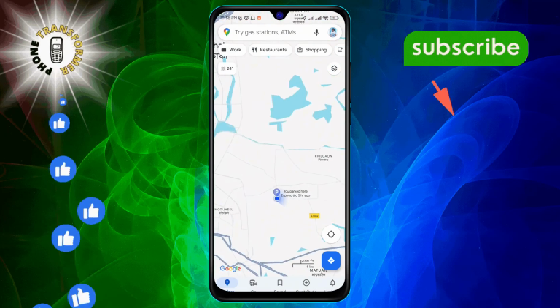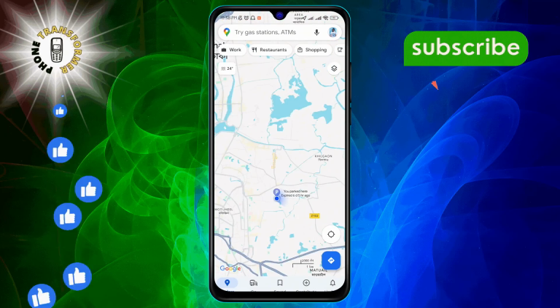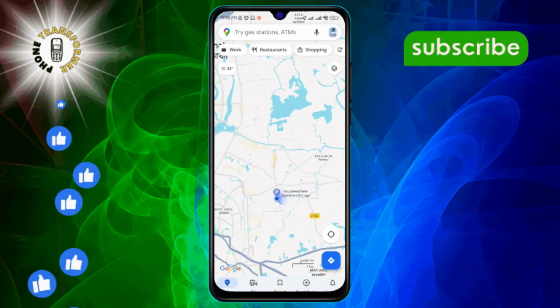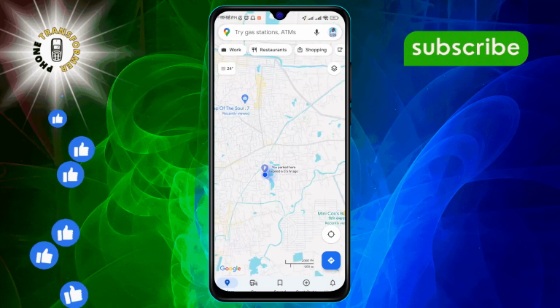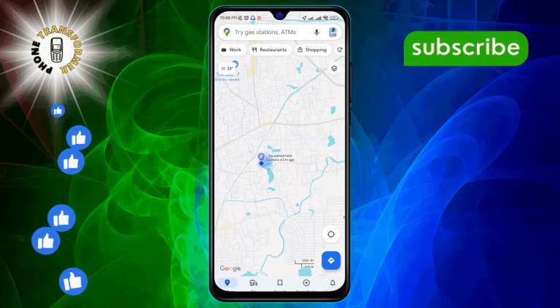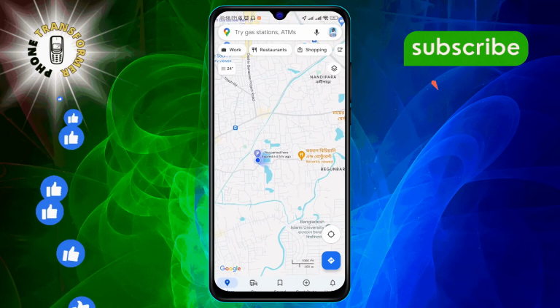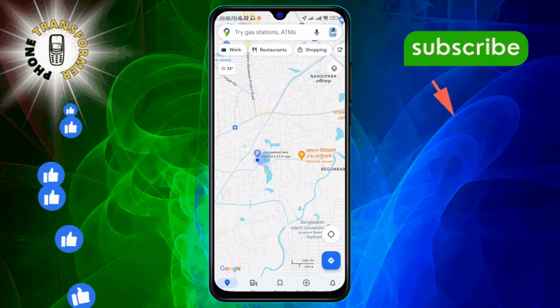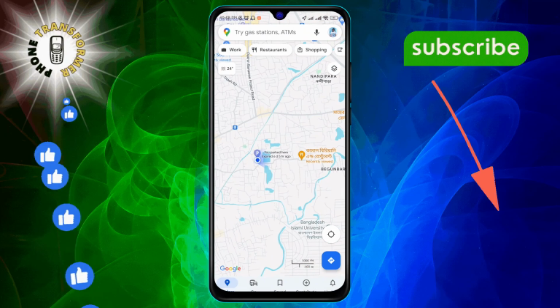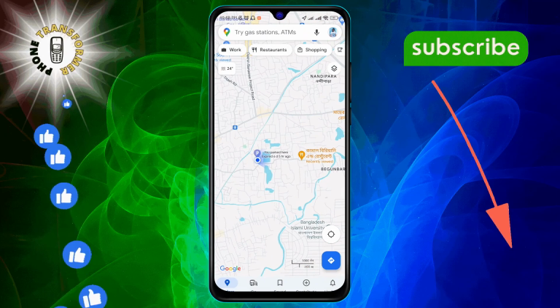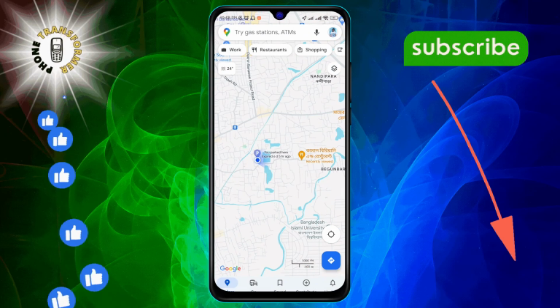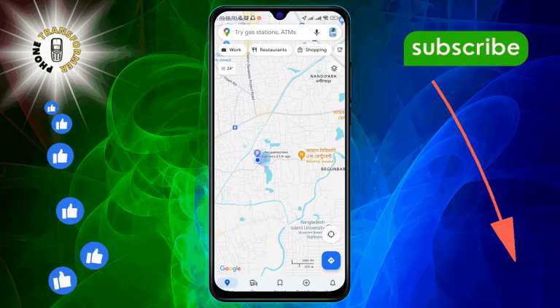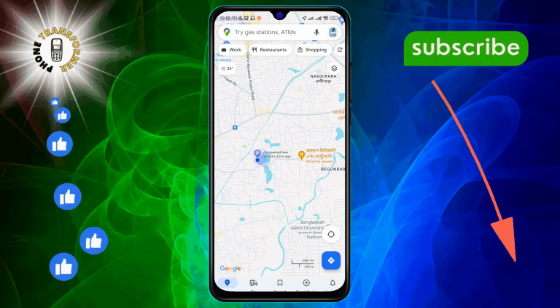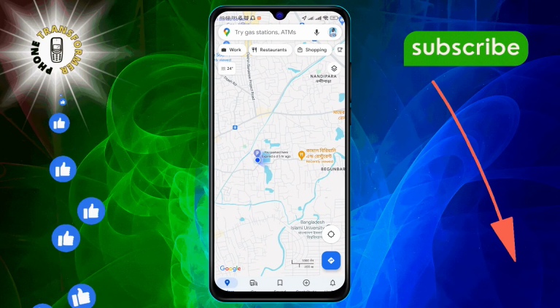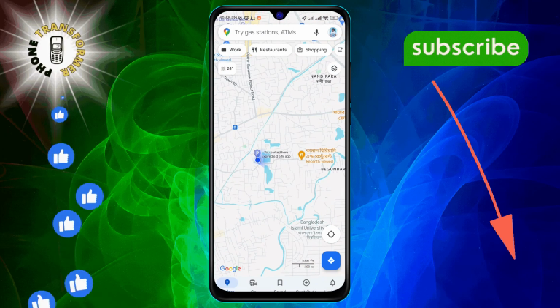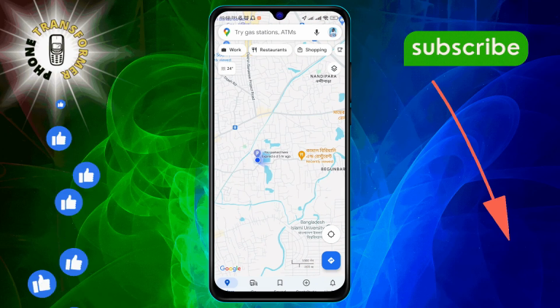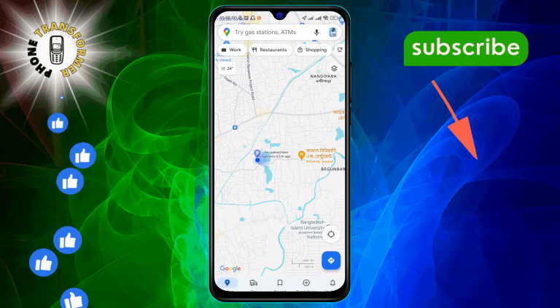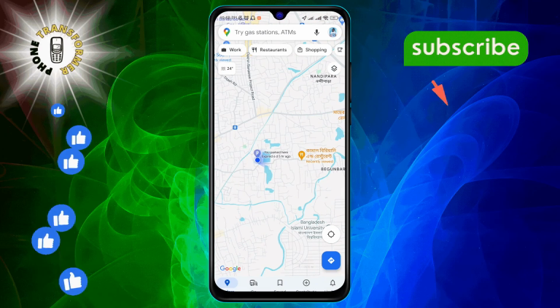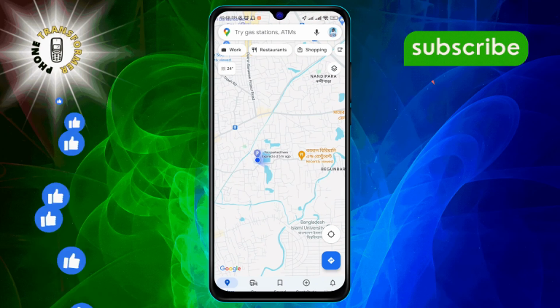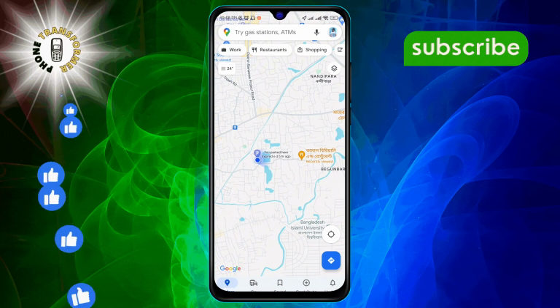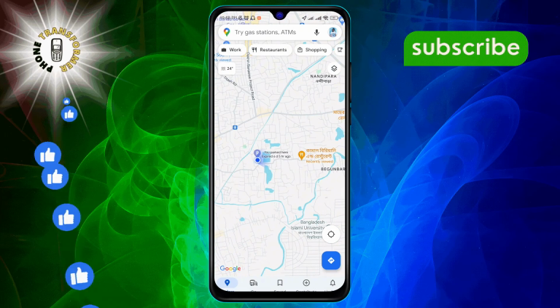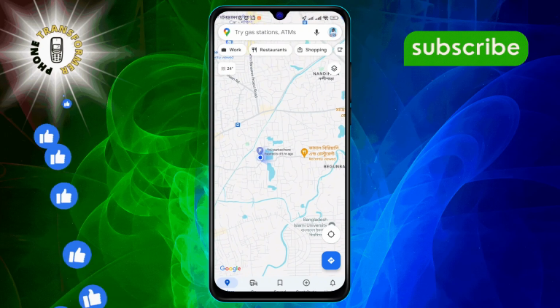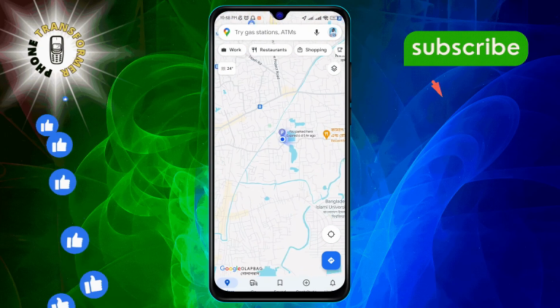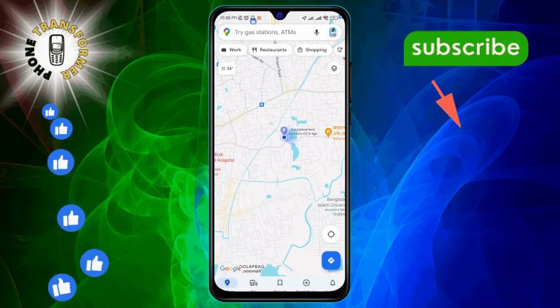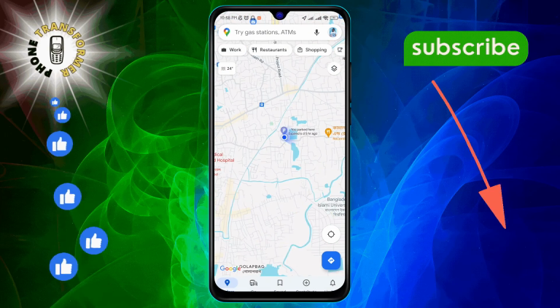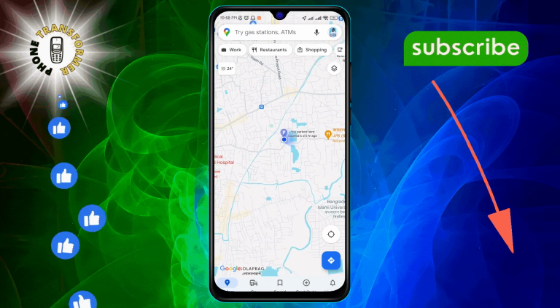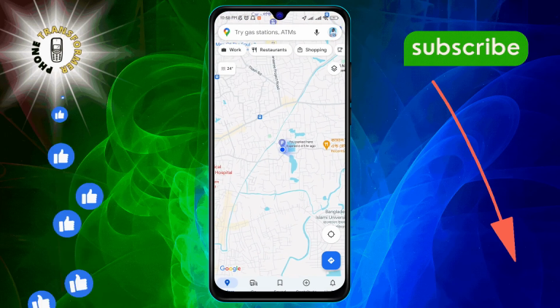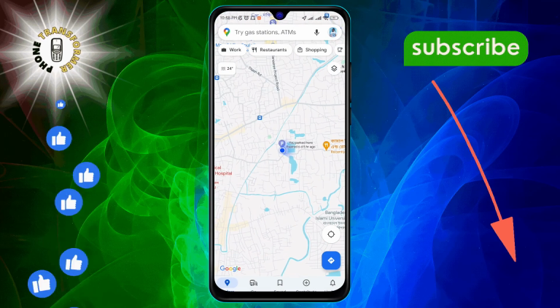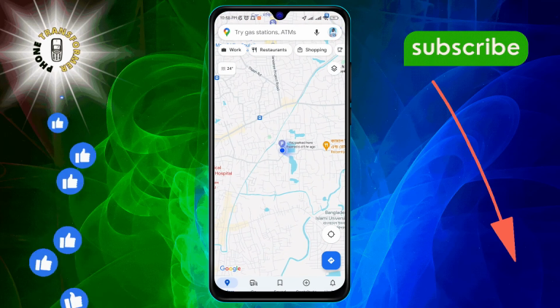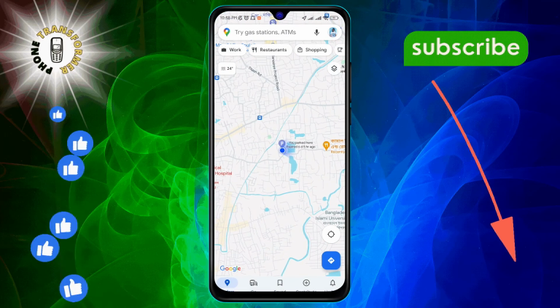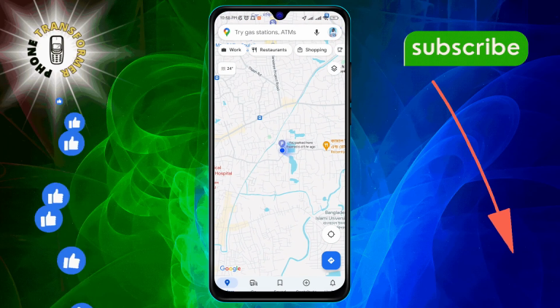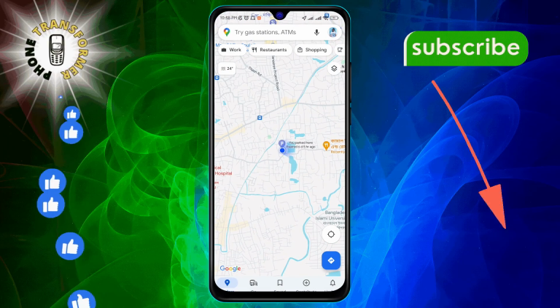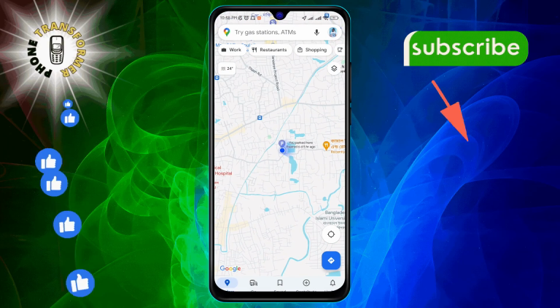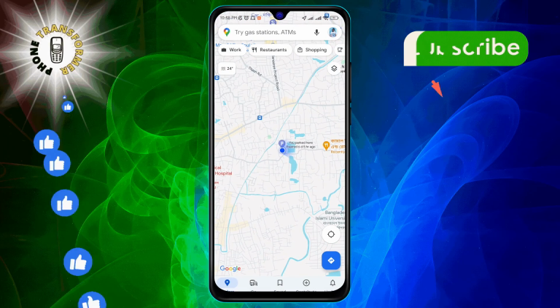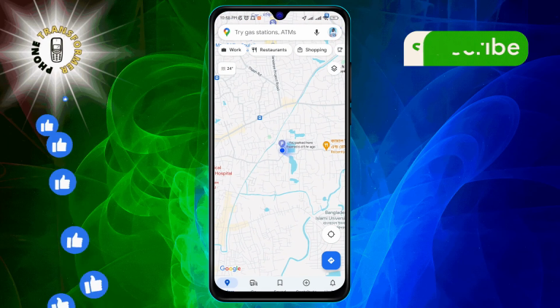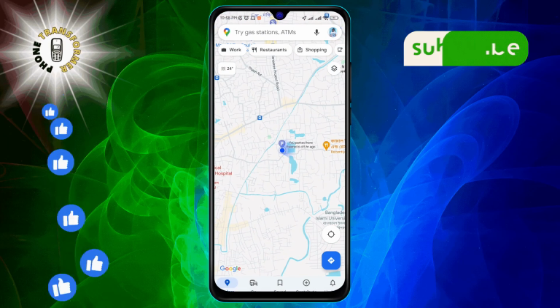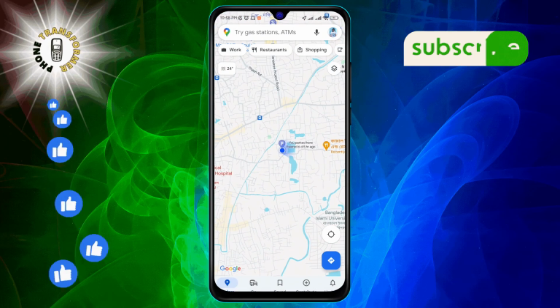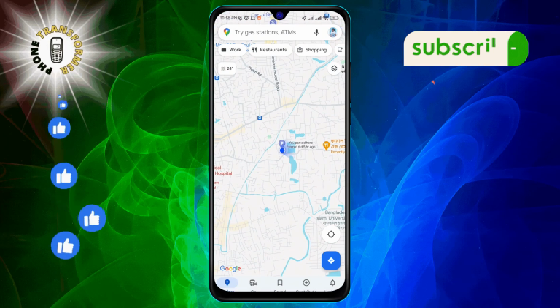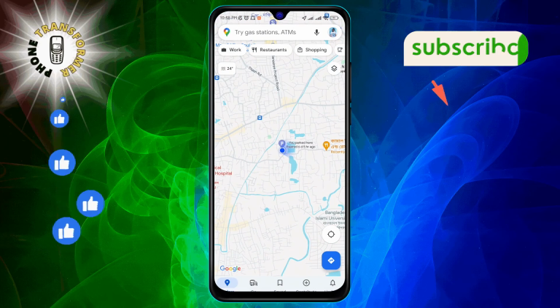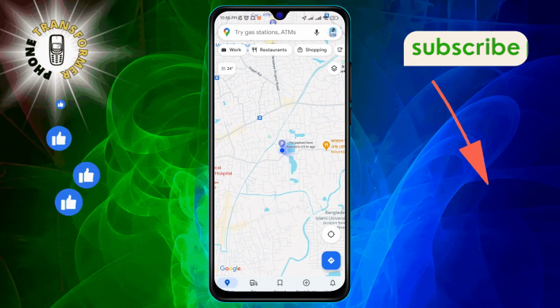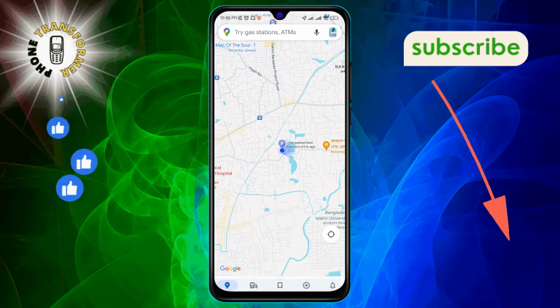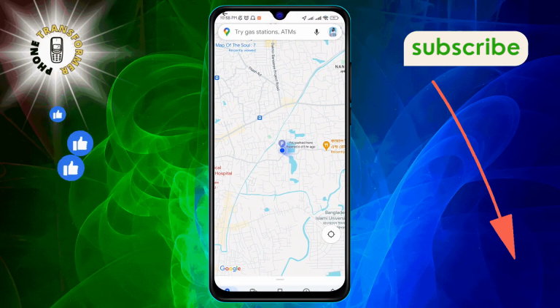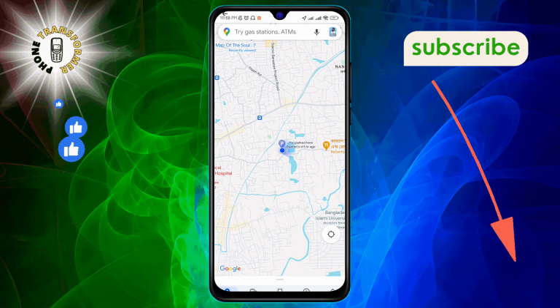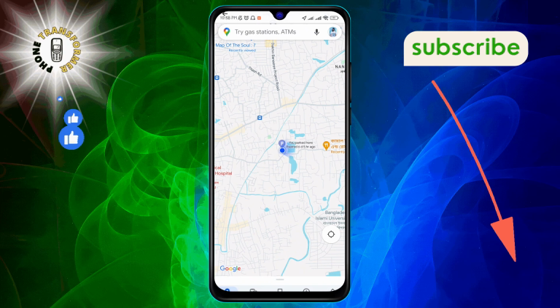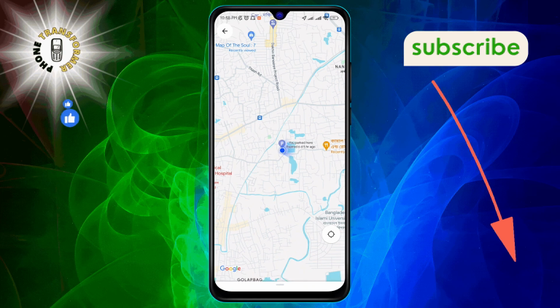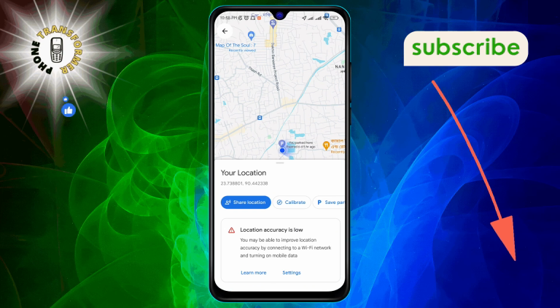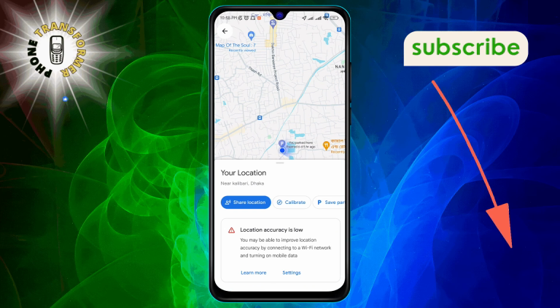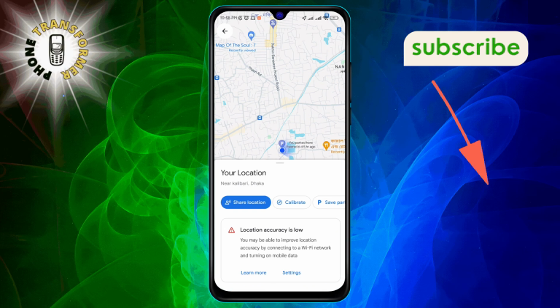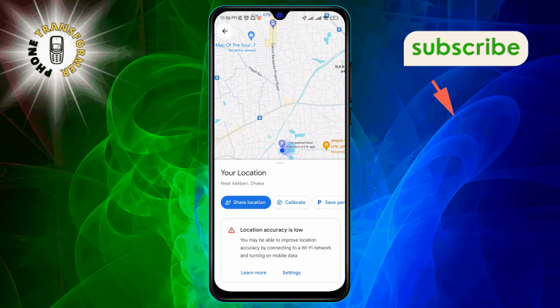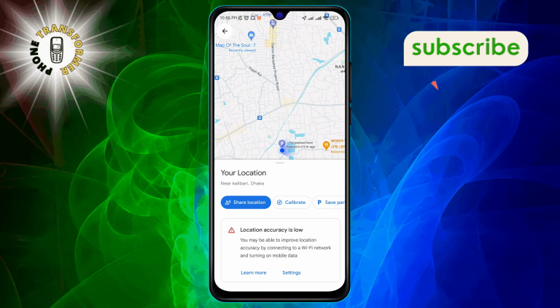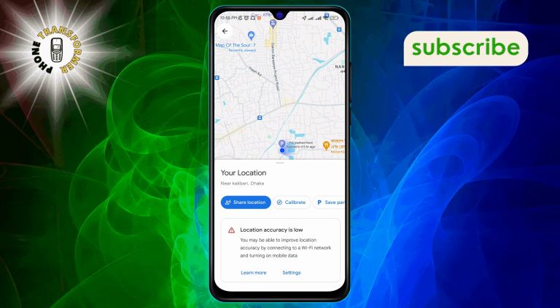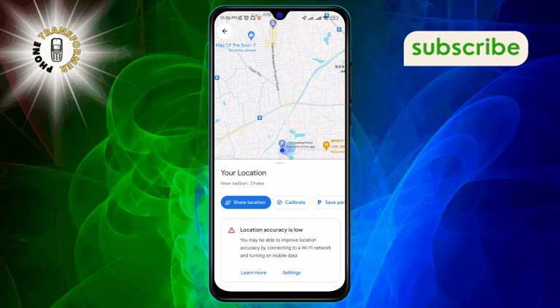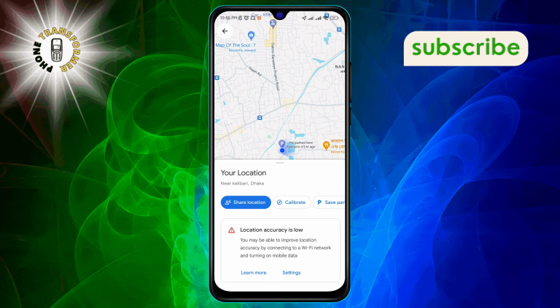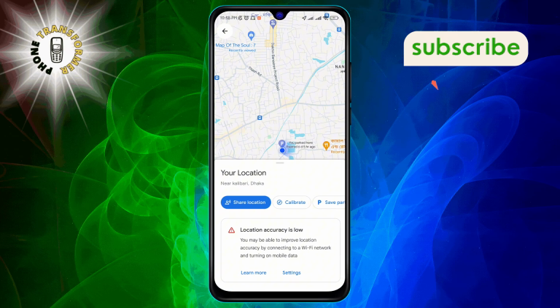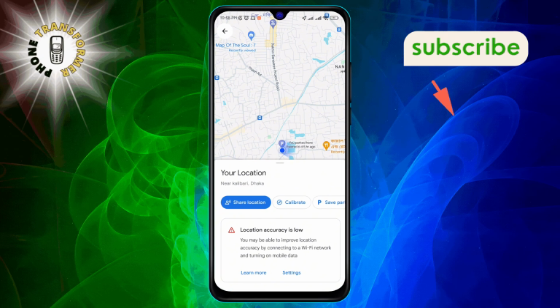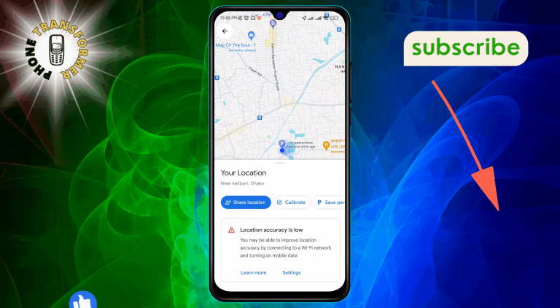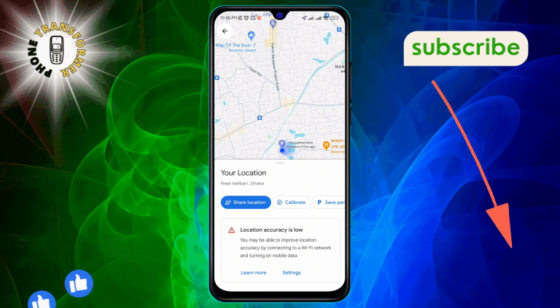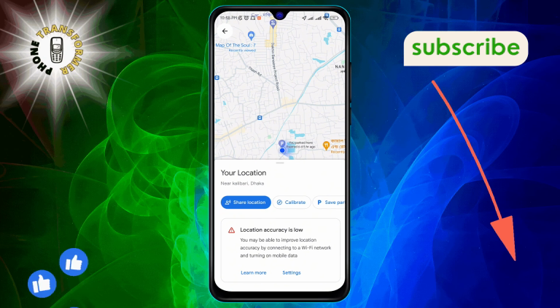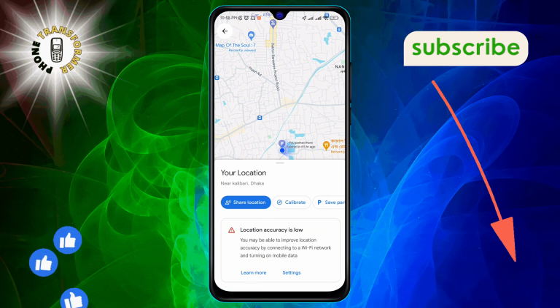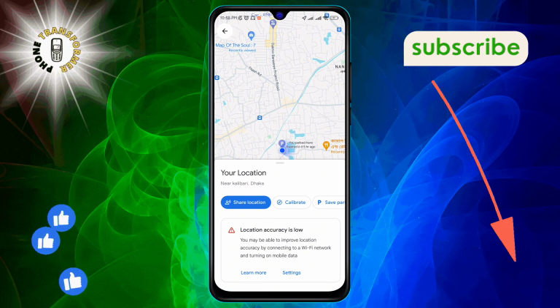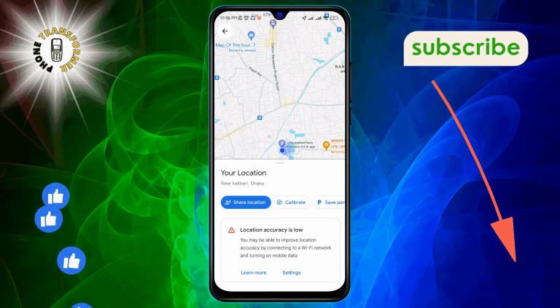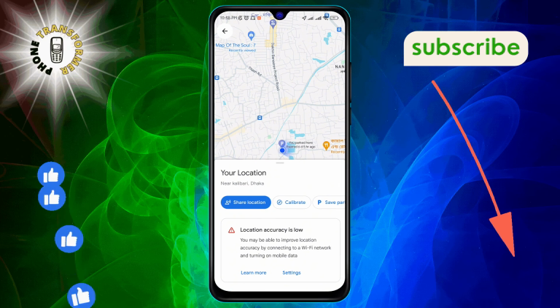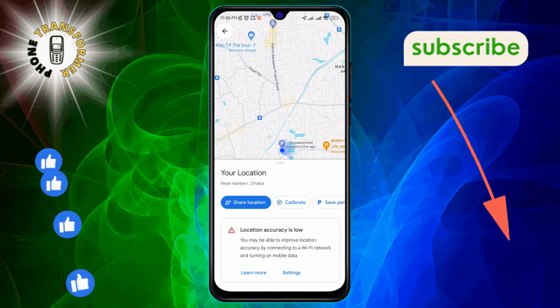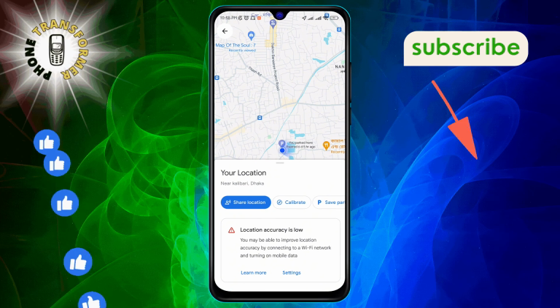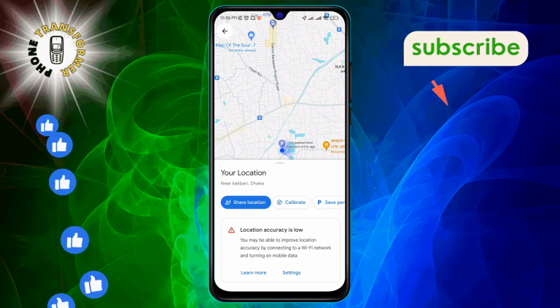Step 2. Once the map is open, look for the blue dot that represents your current location. Give it a tap.